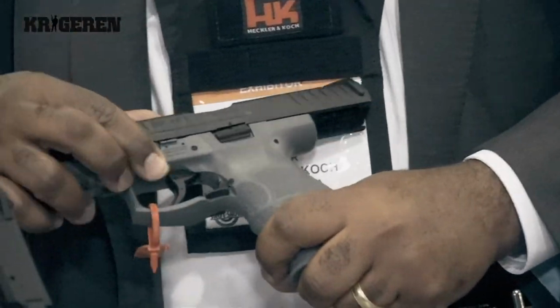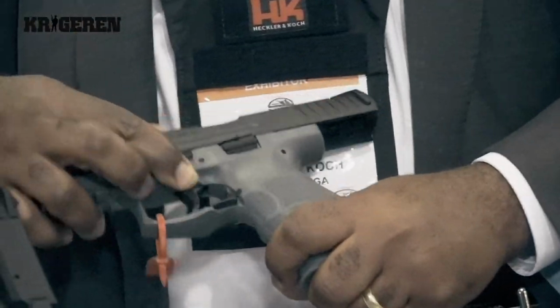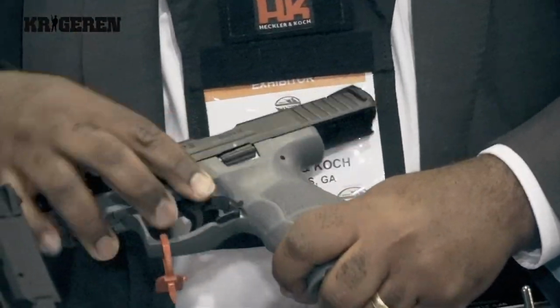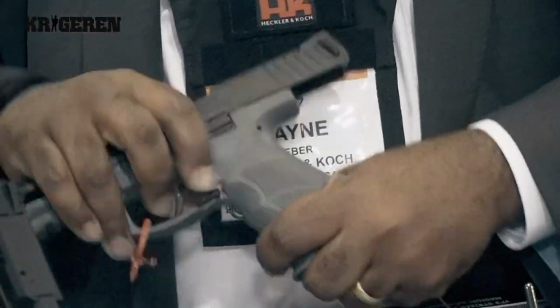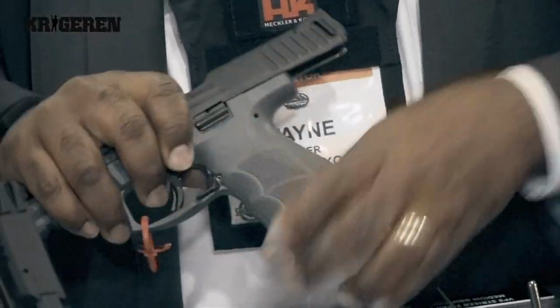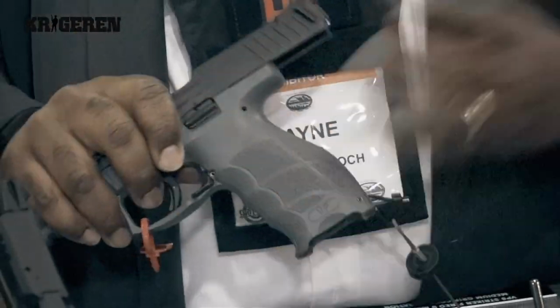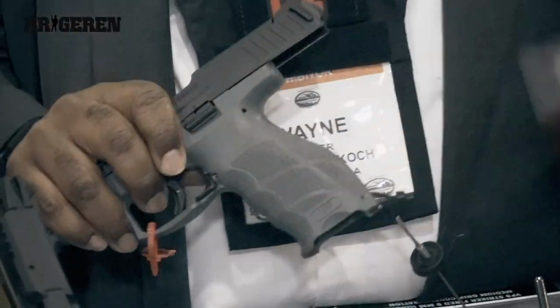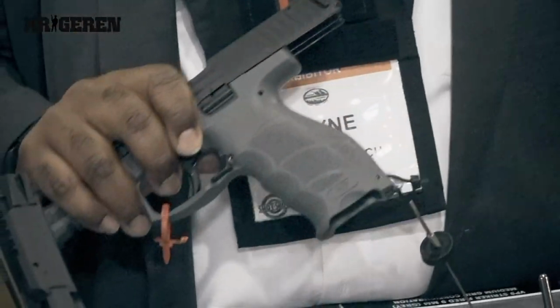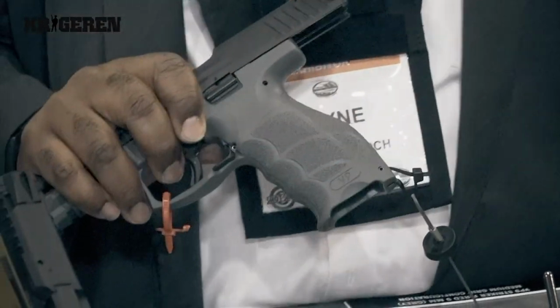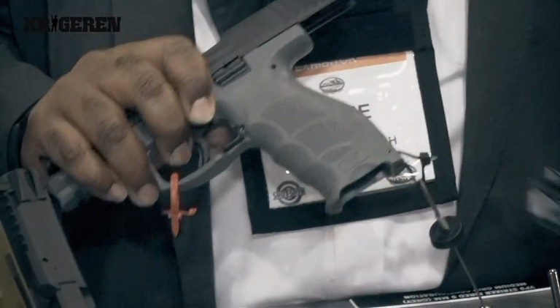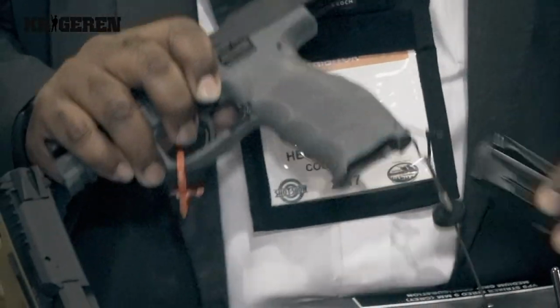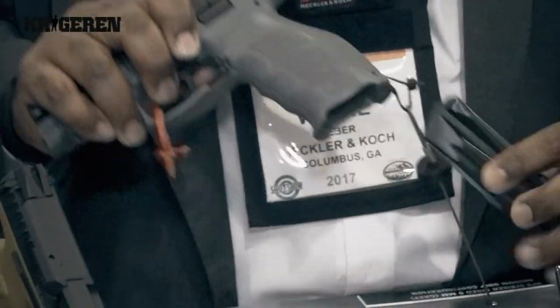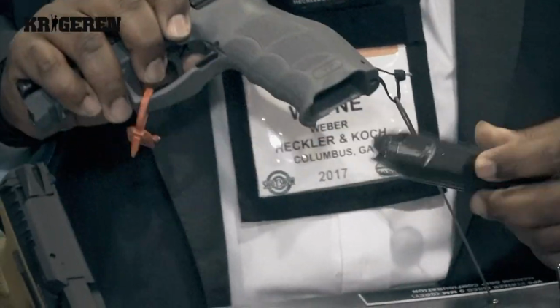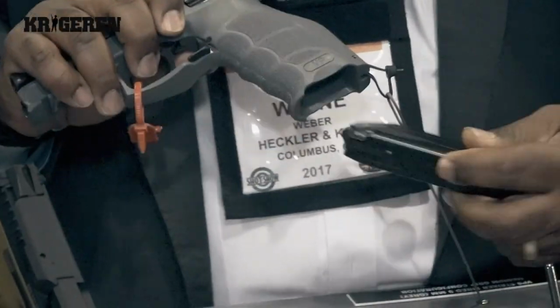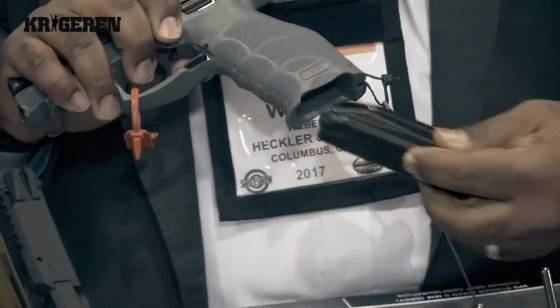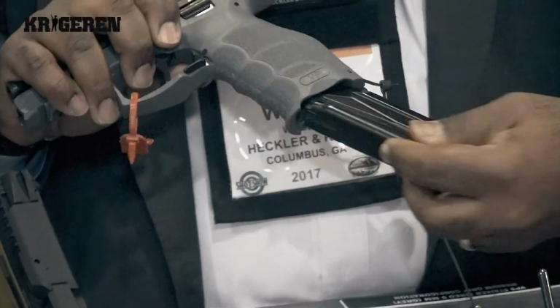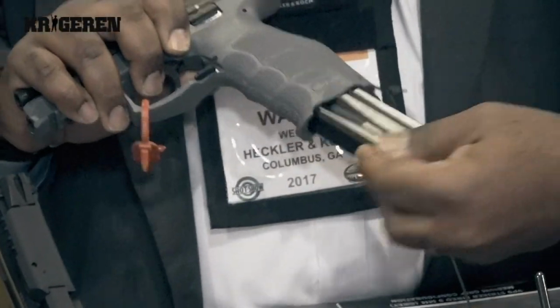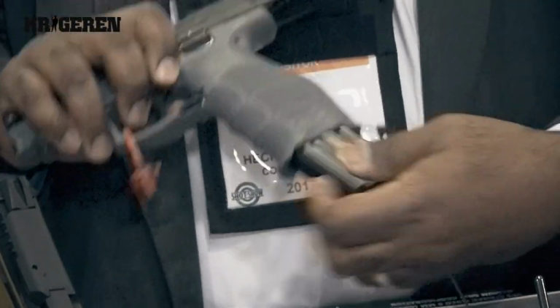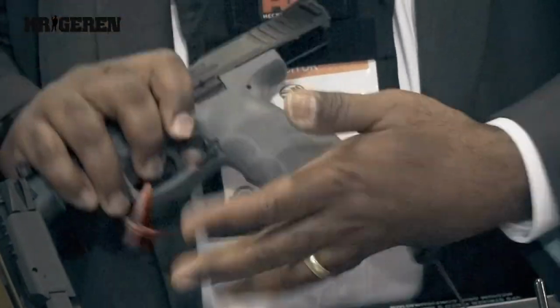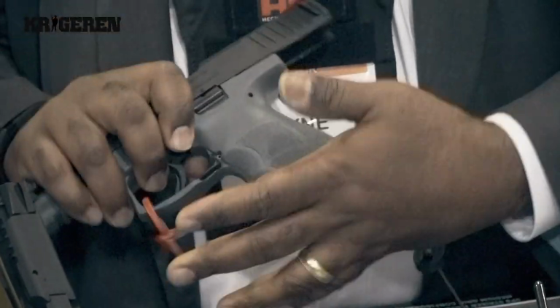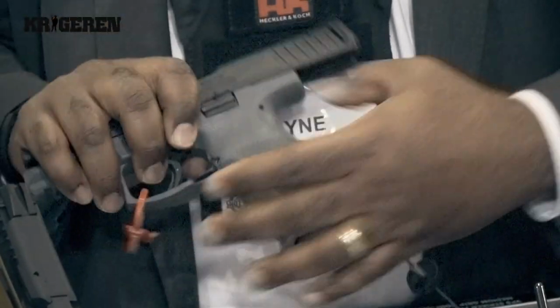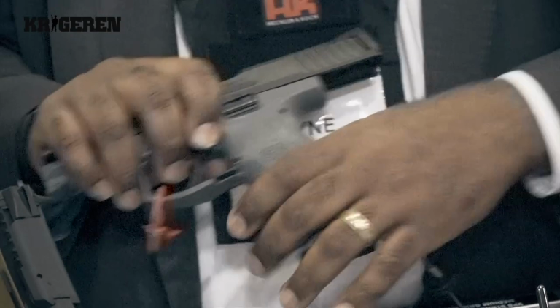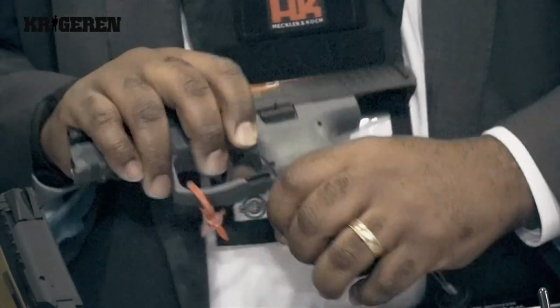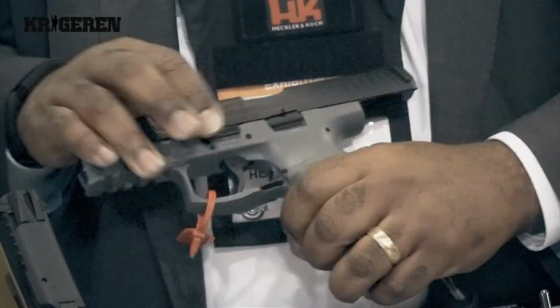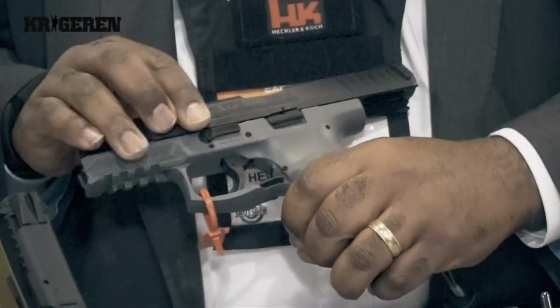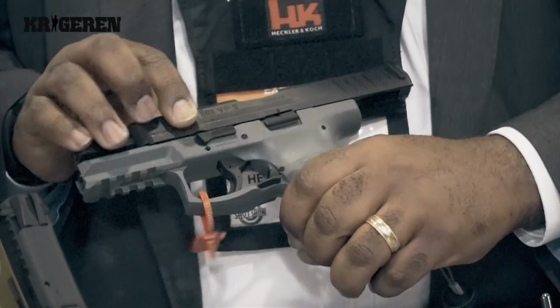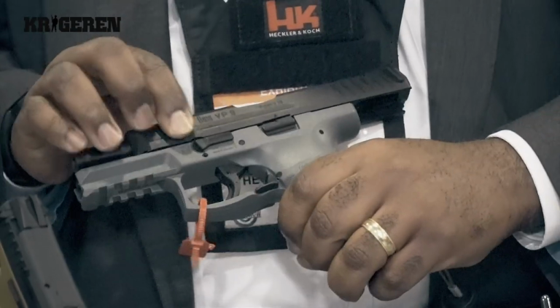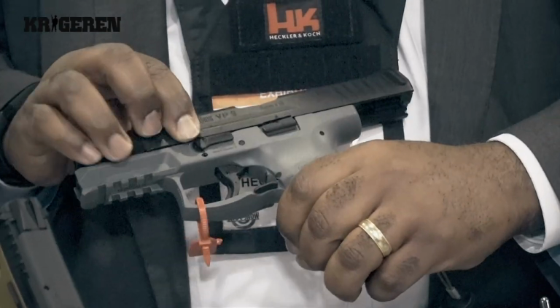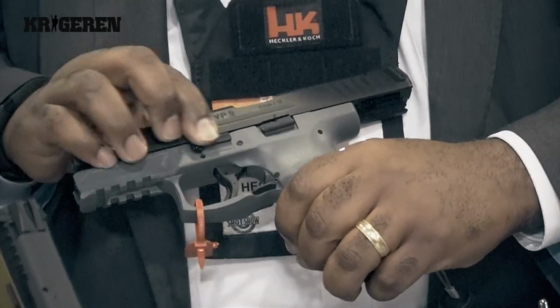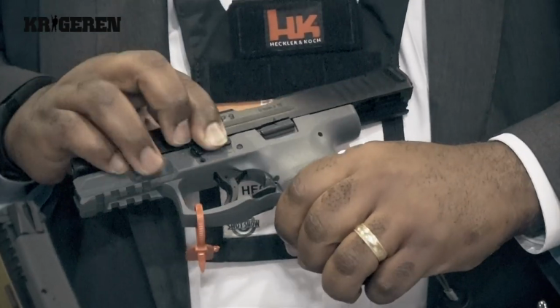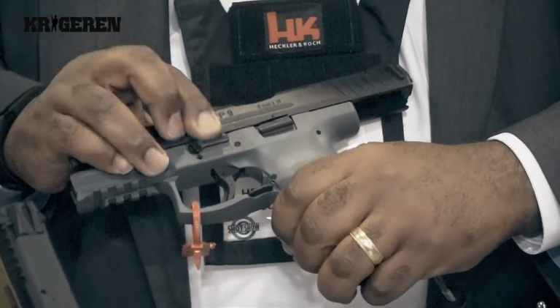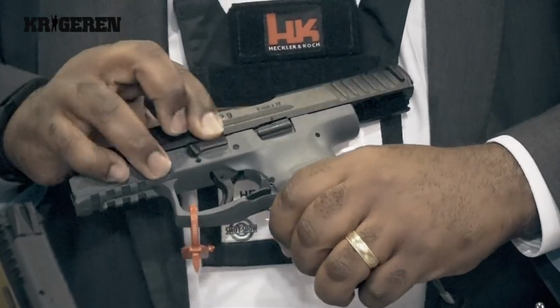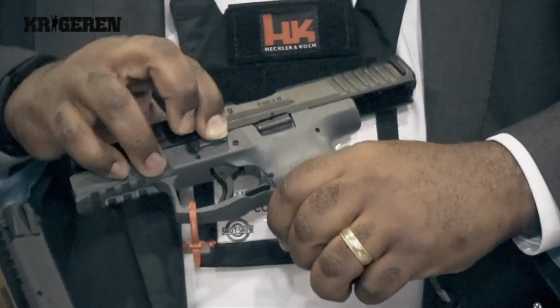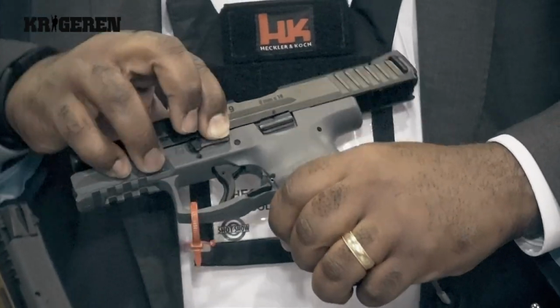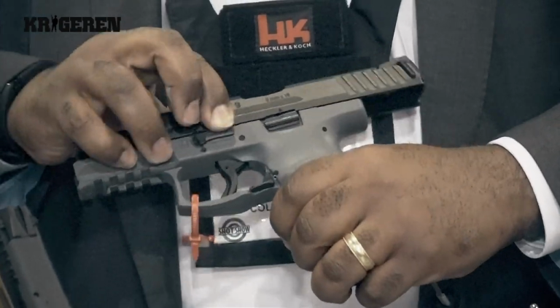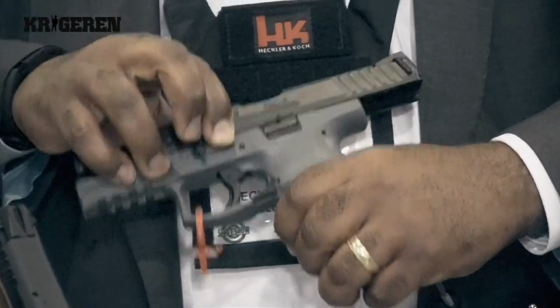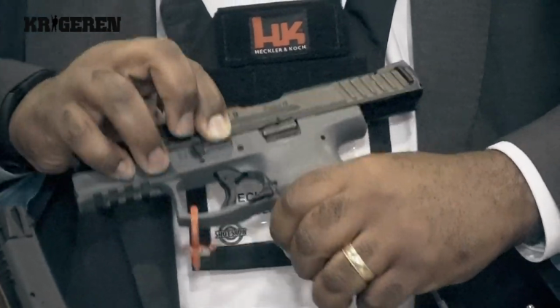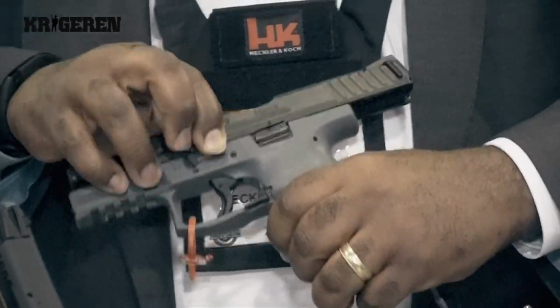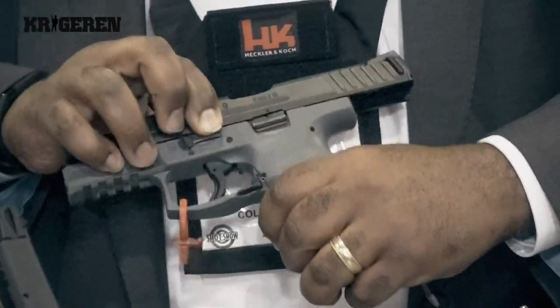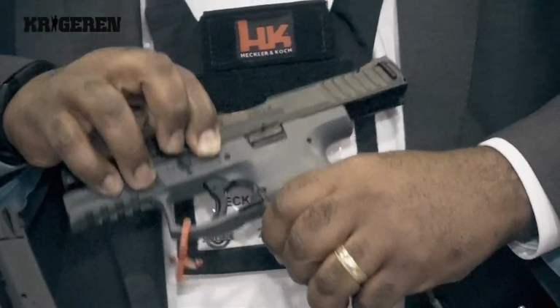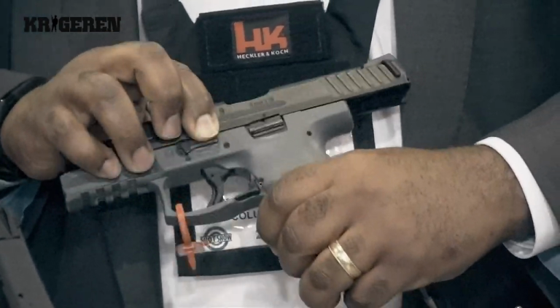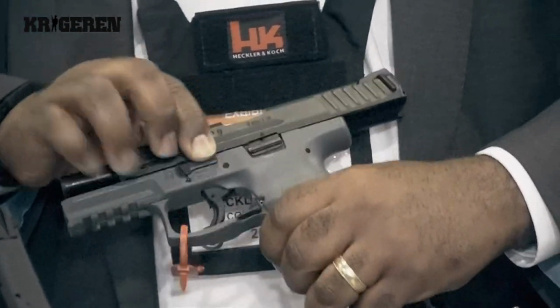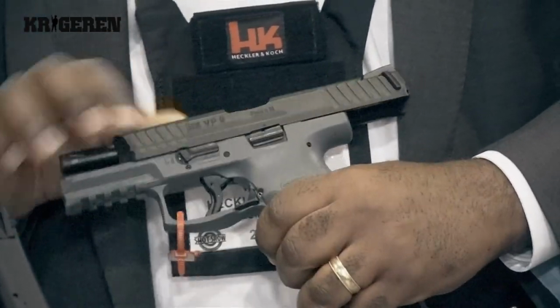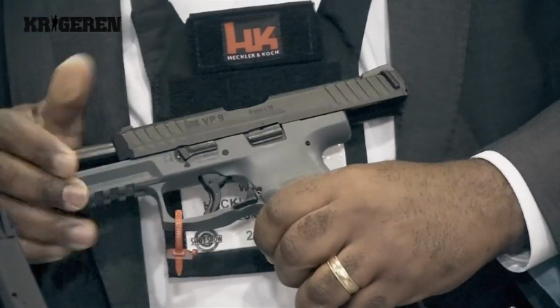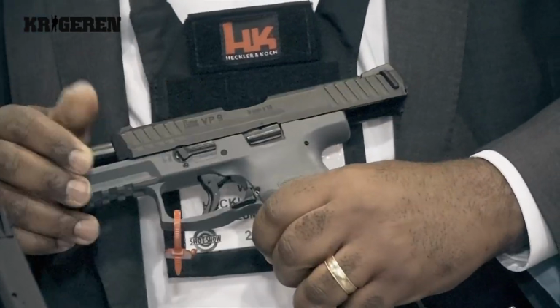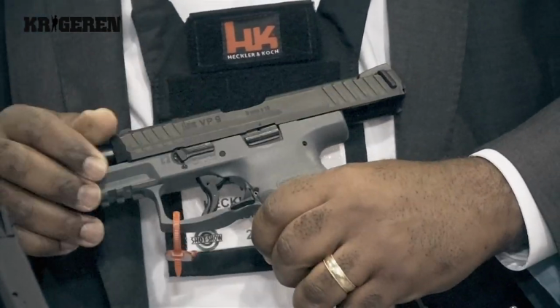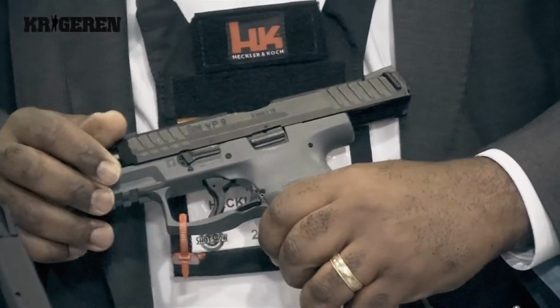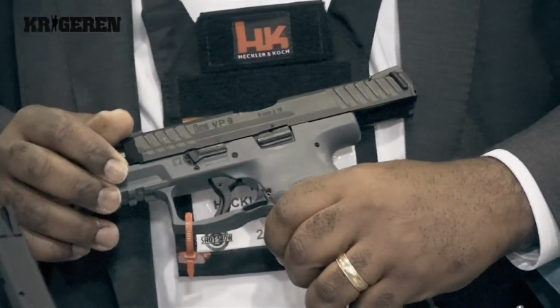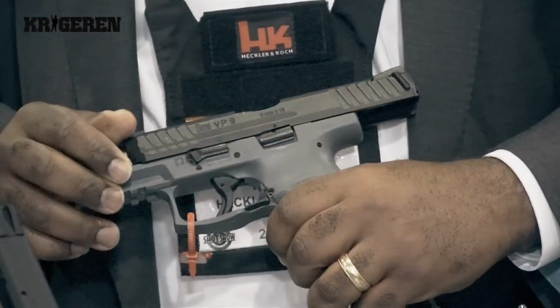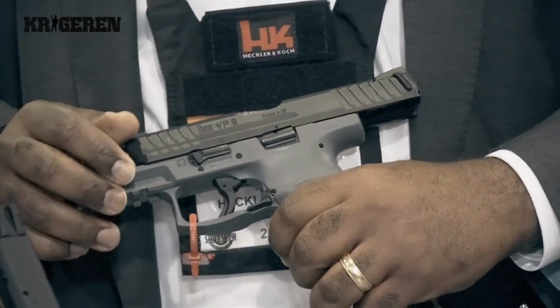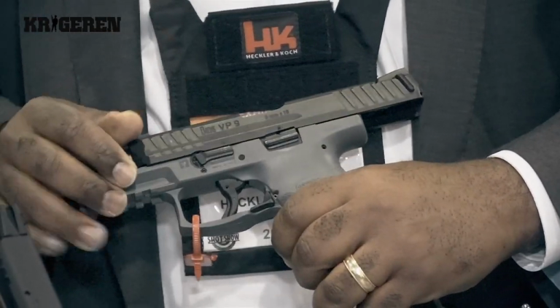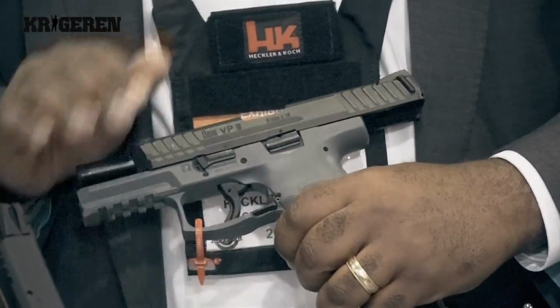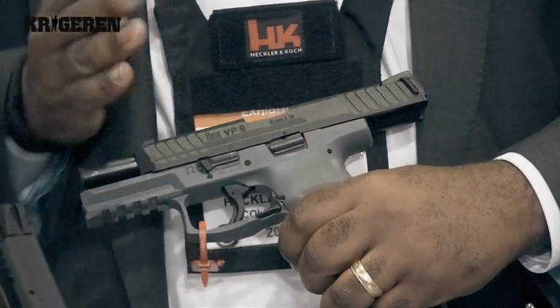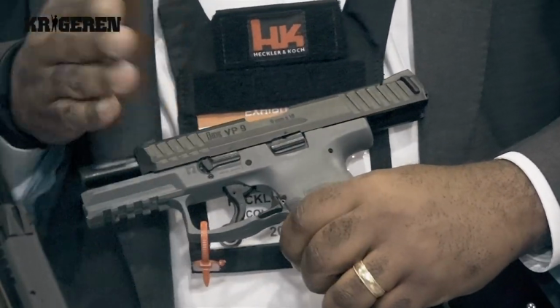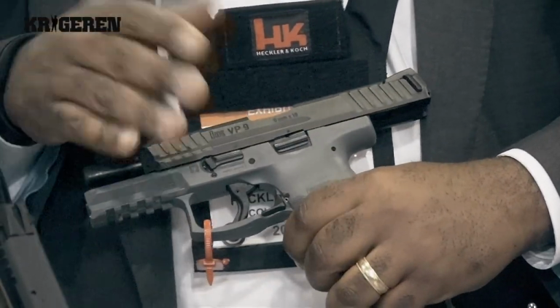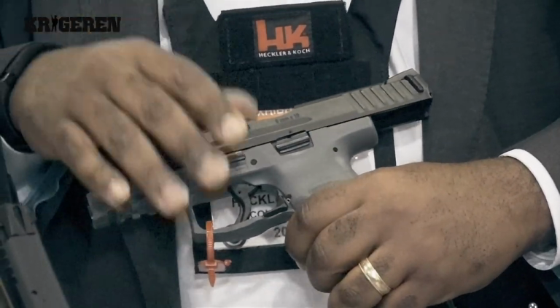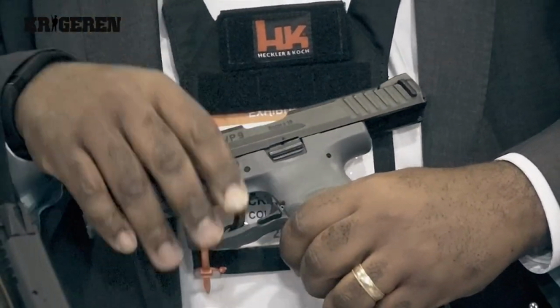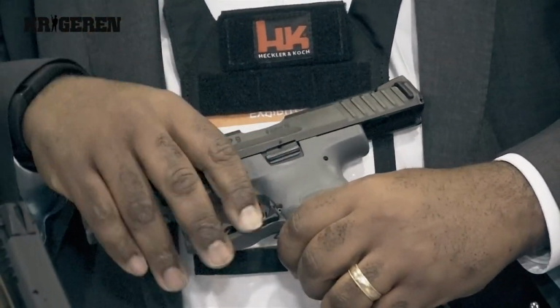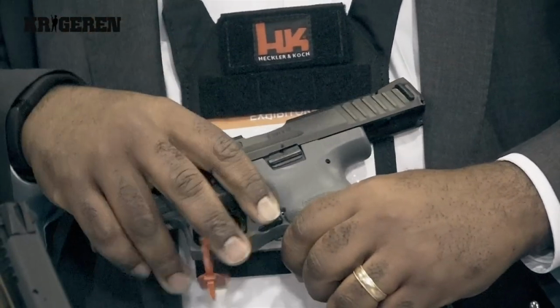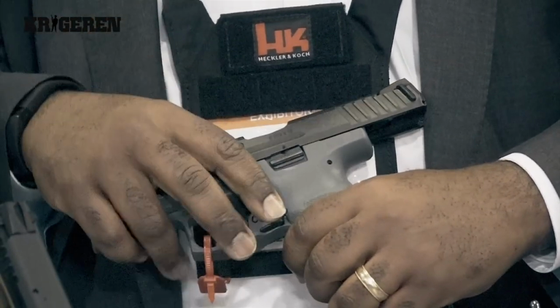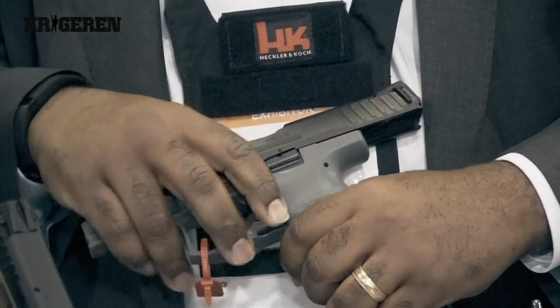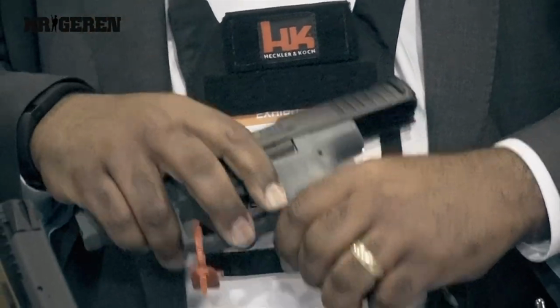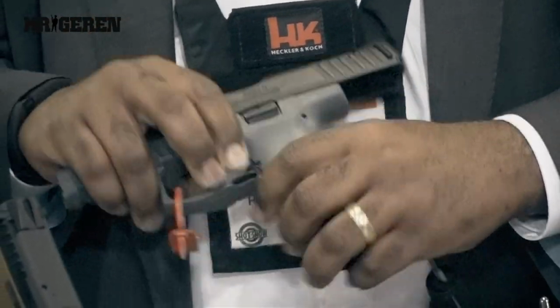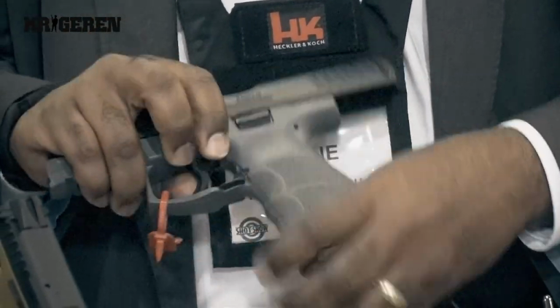If the magazine is still in the pistol, you cannot push that lever down. So you have to make sure you clear it.